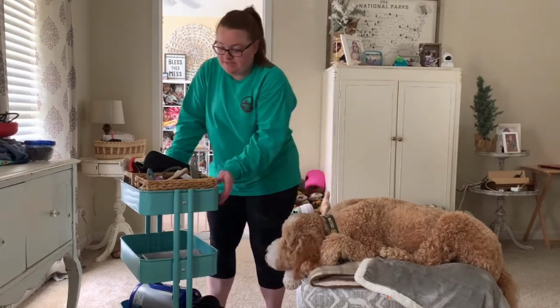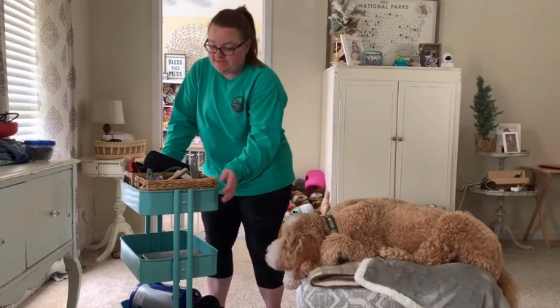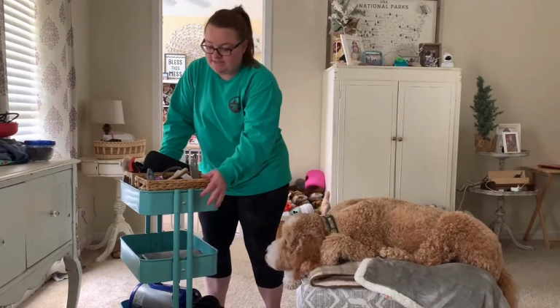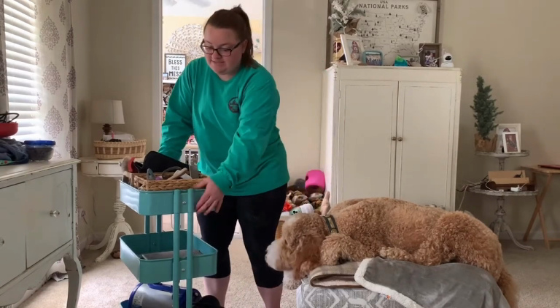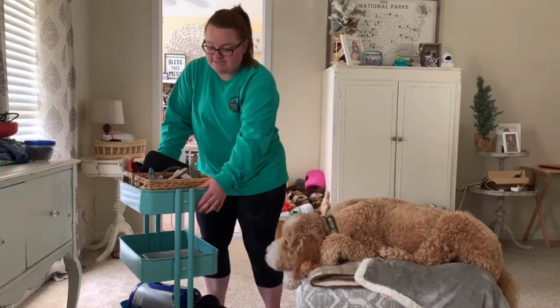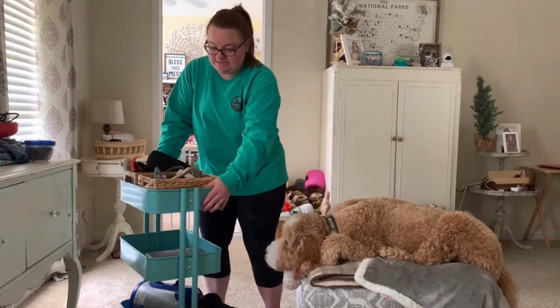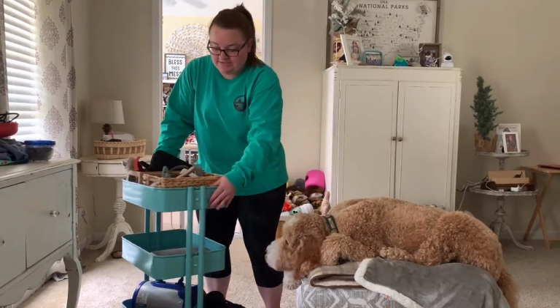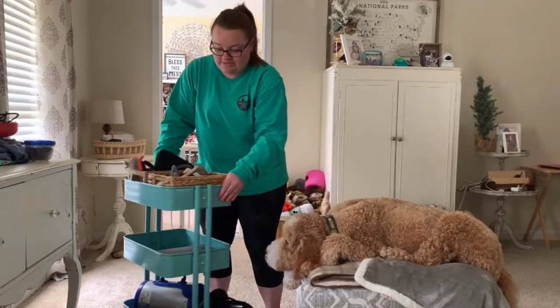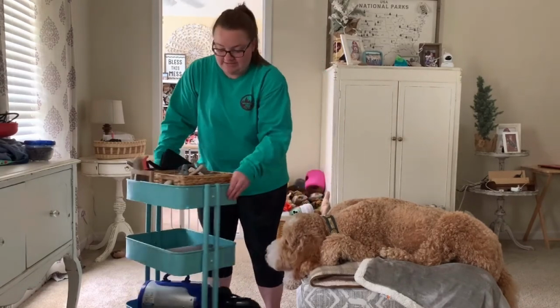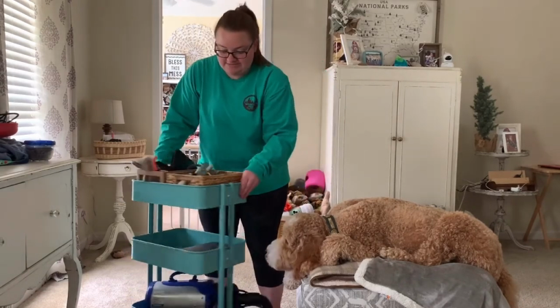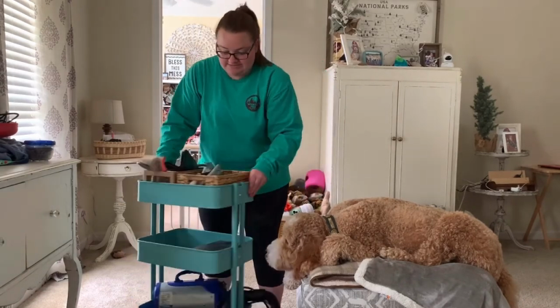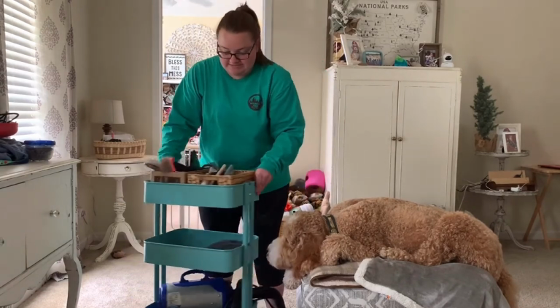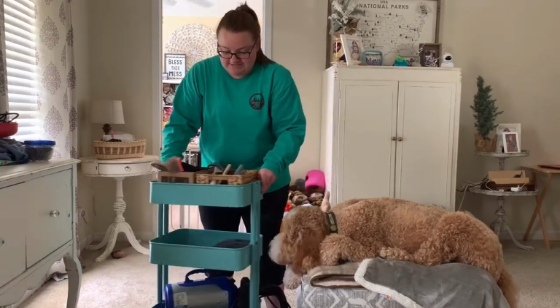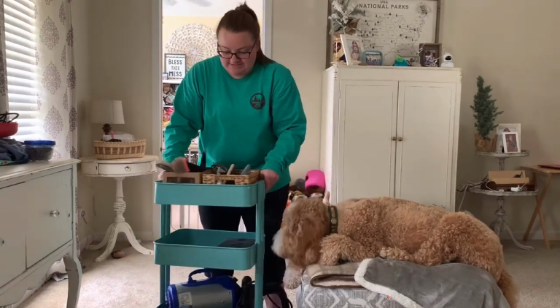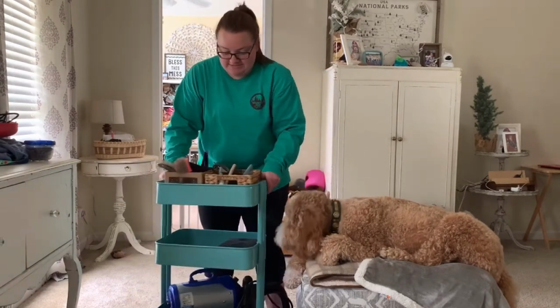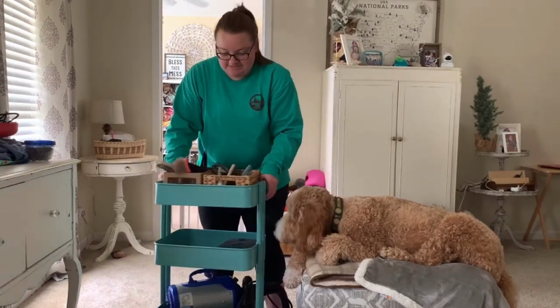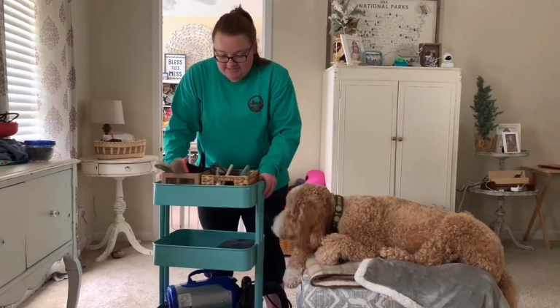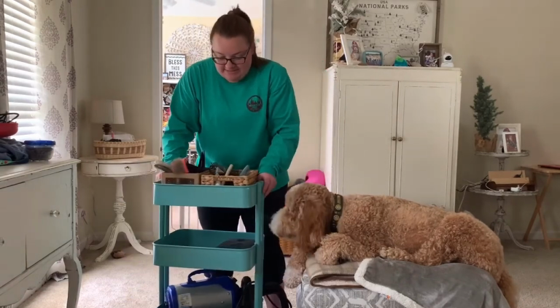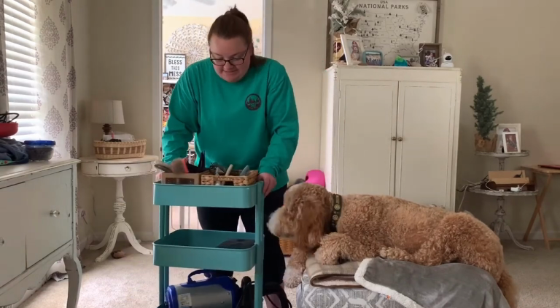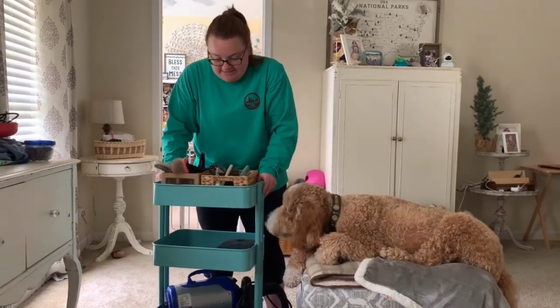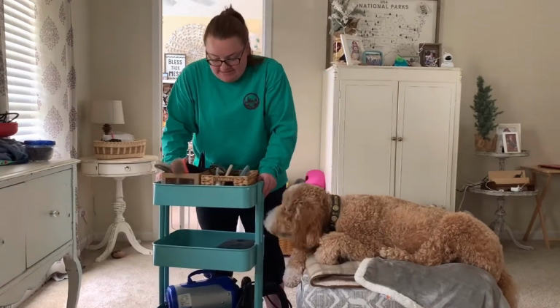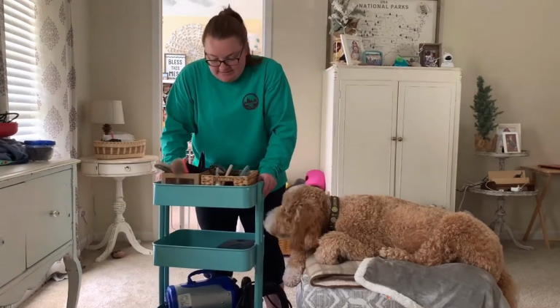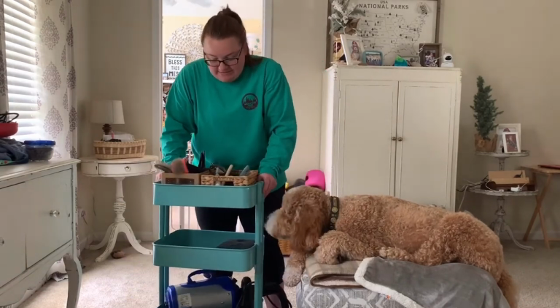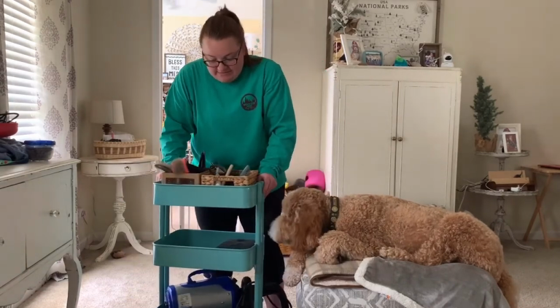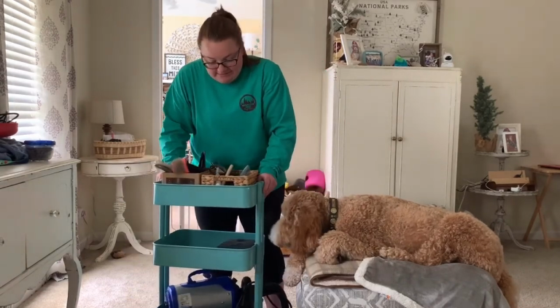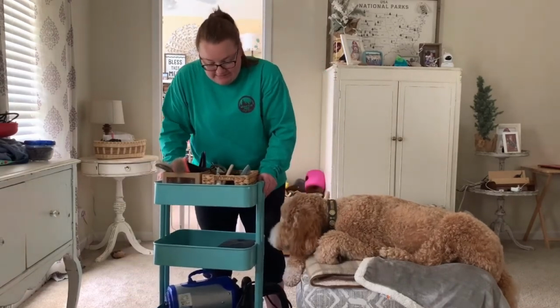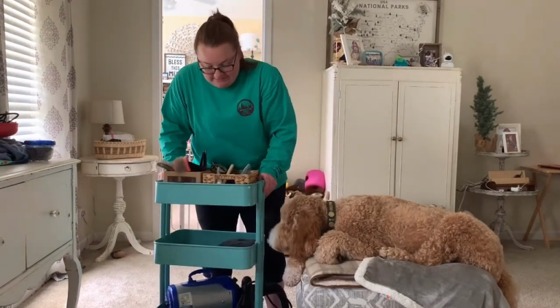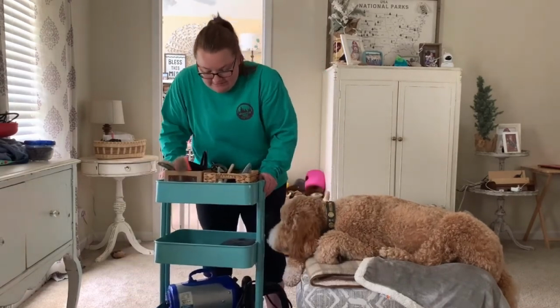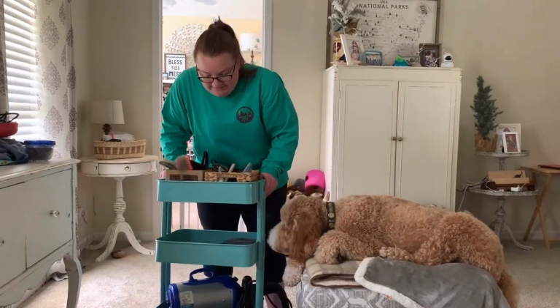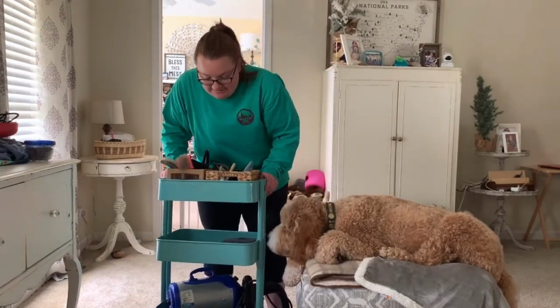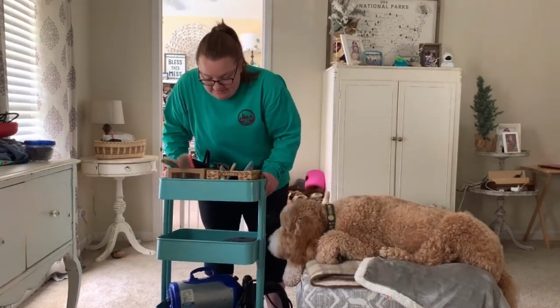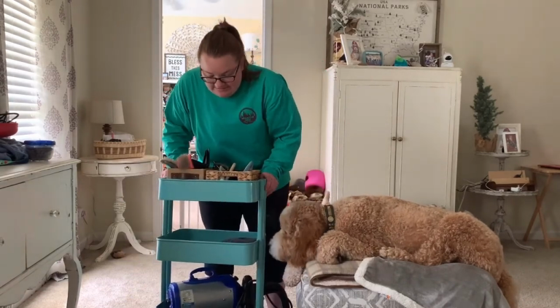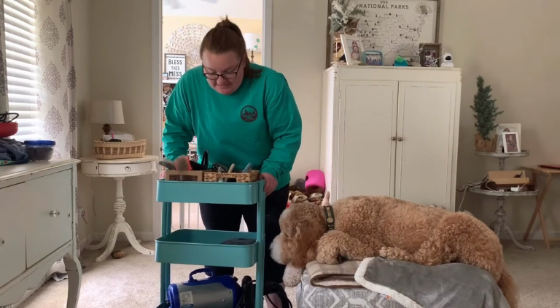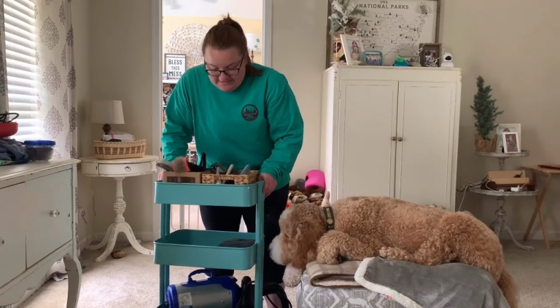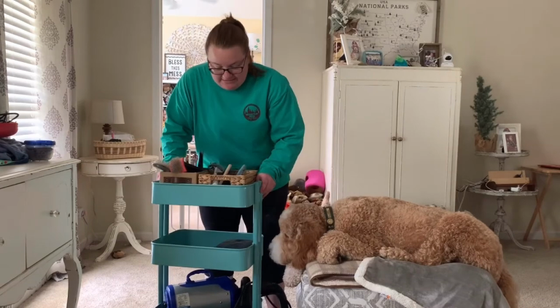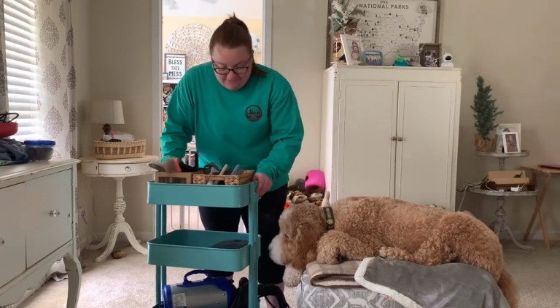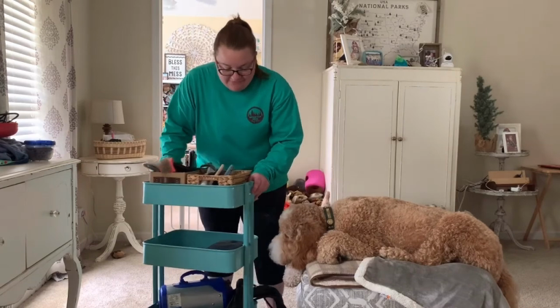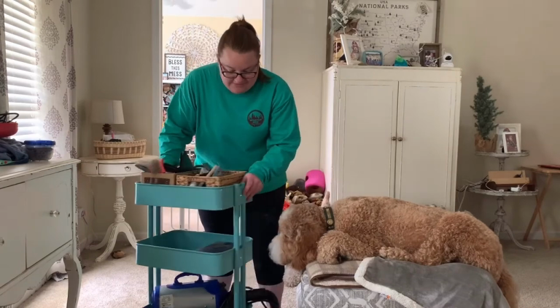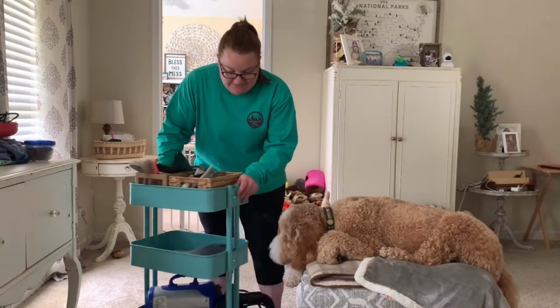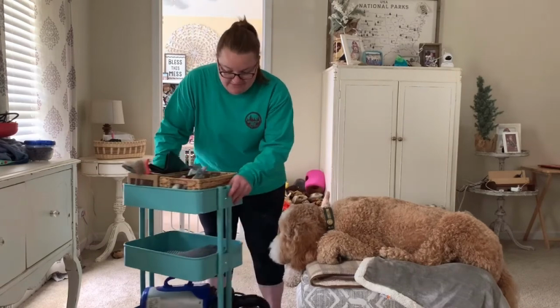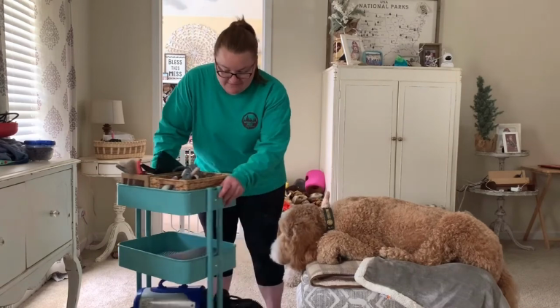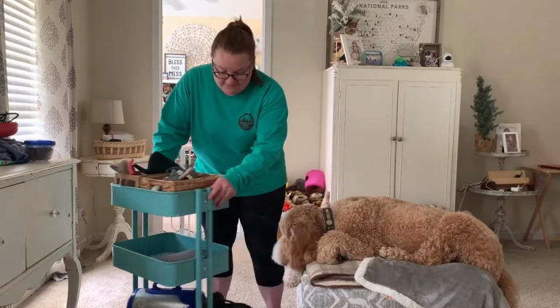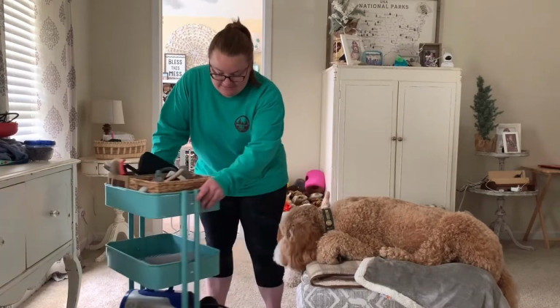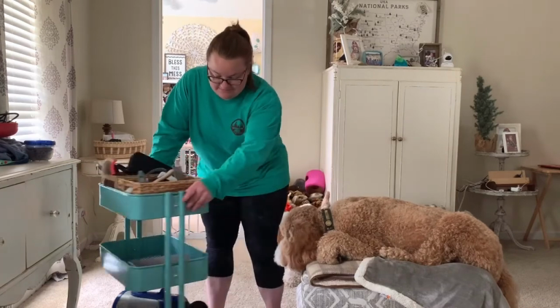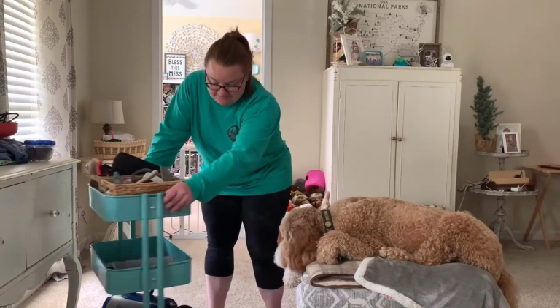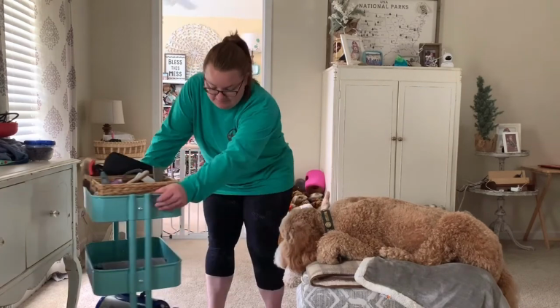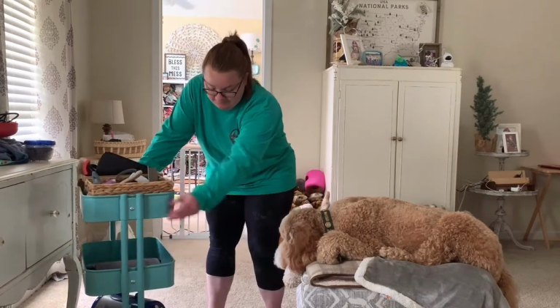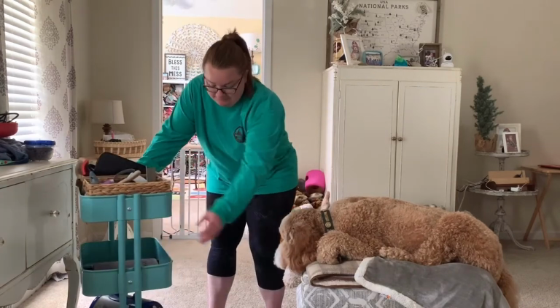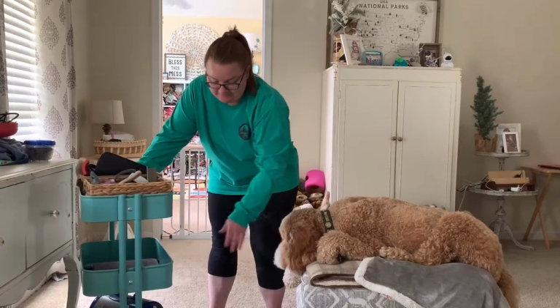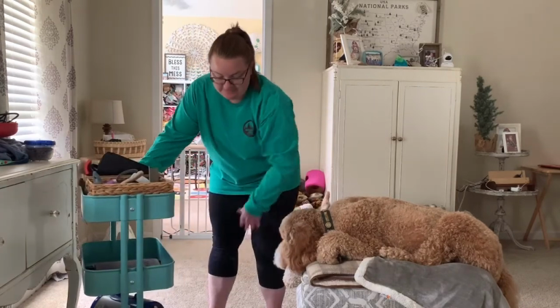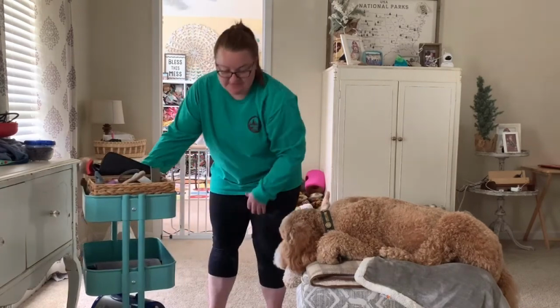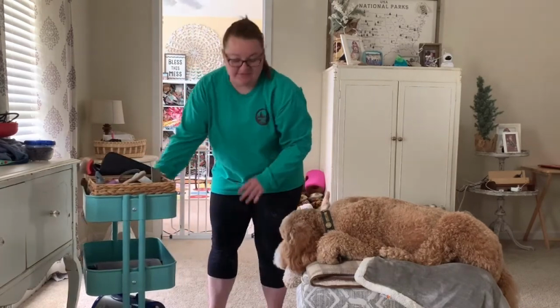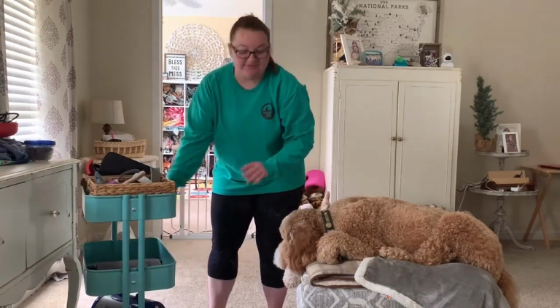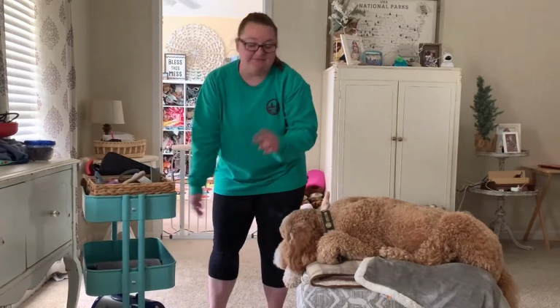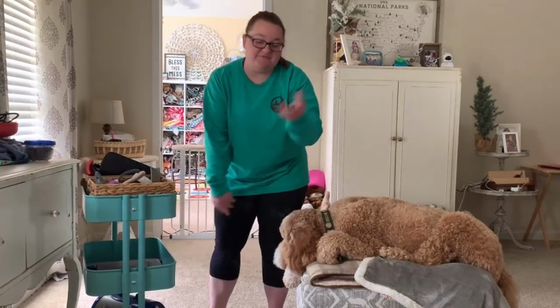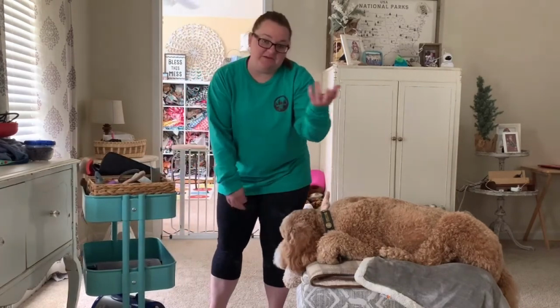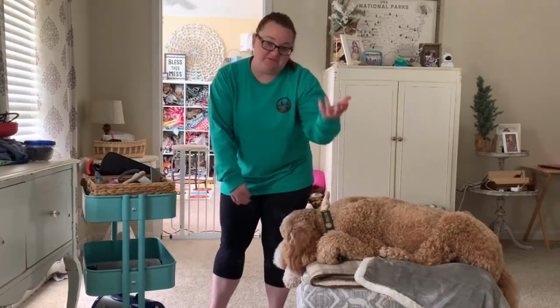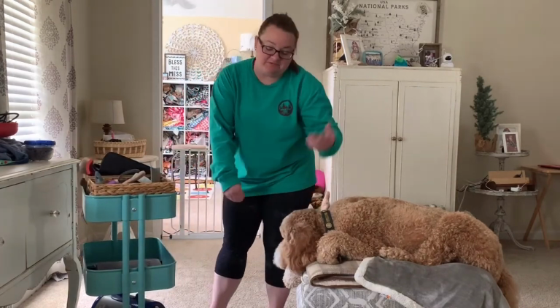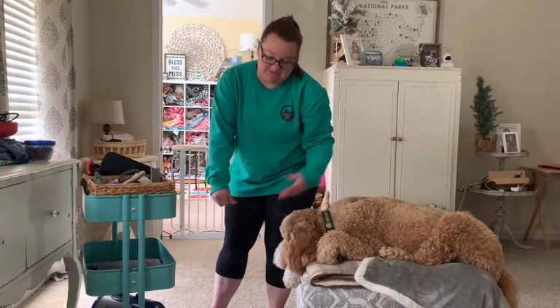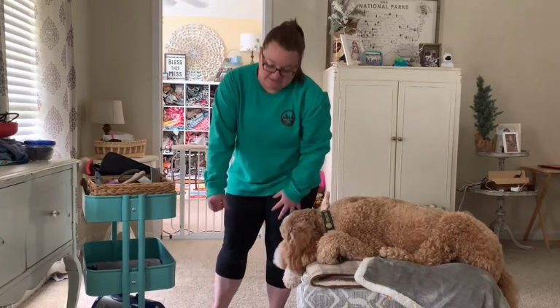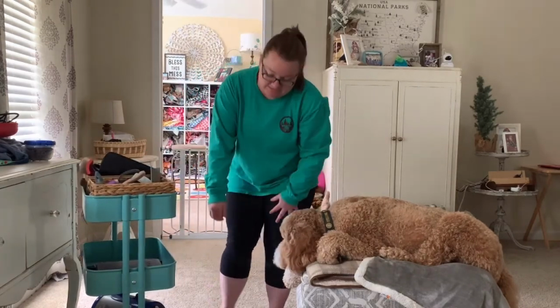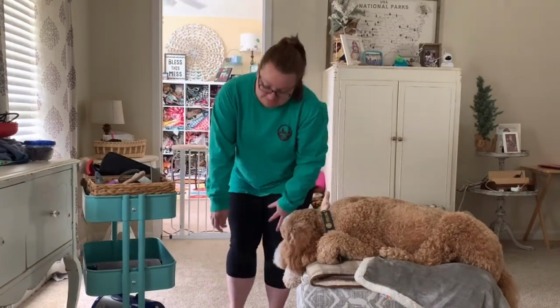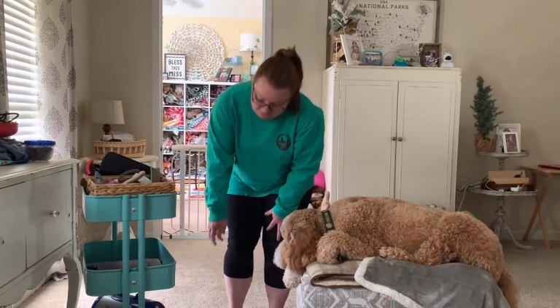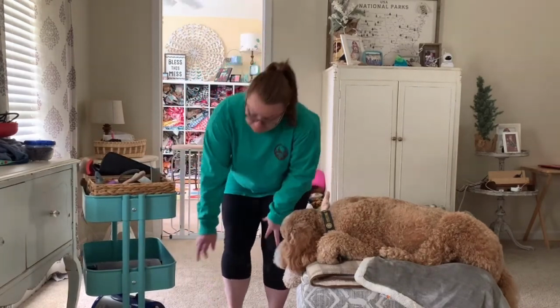This cart is just an Ikea cart and it fits everything perfectly if you want that as well.